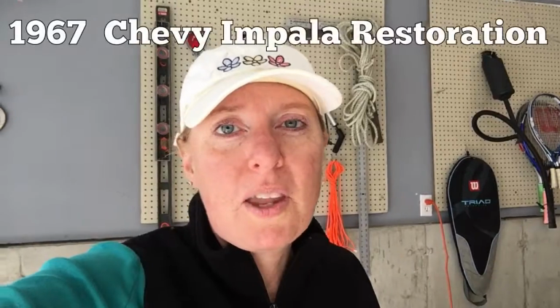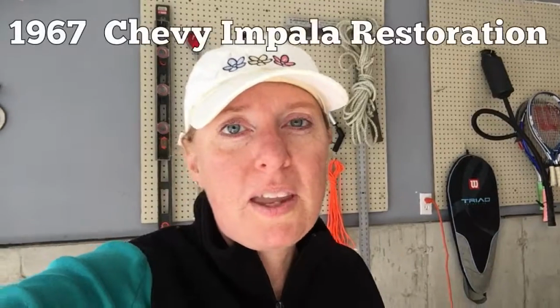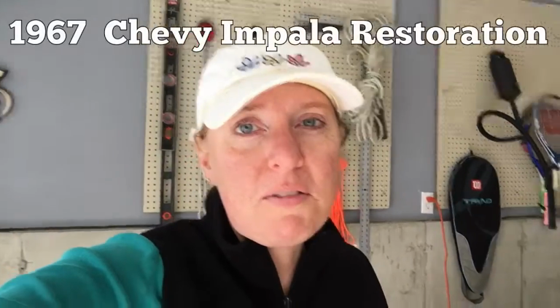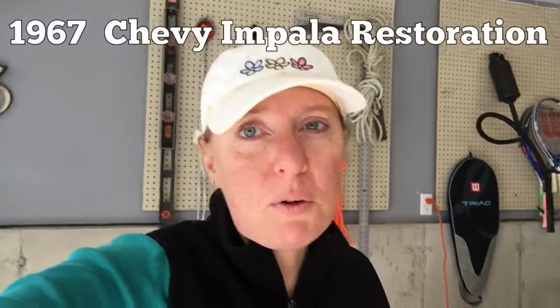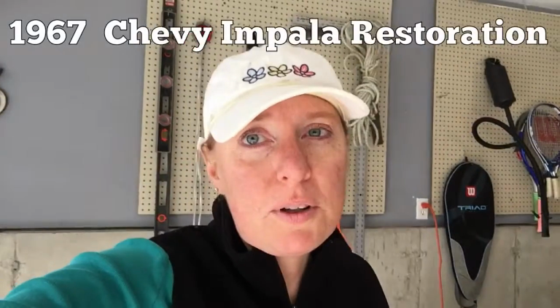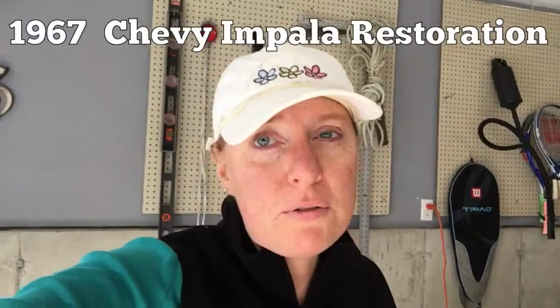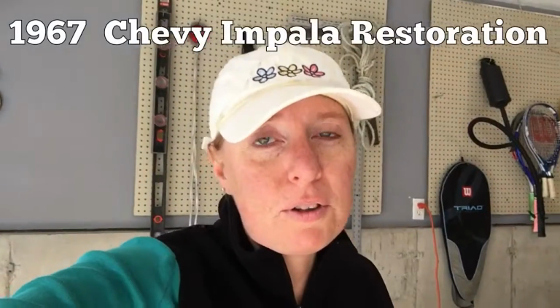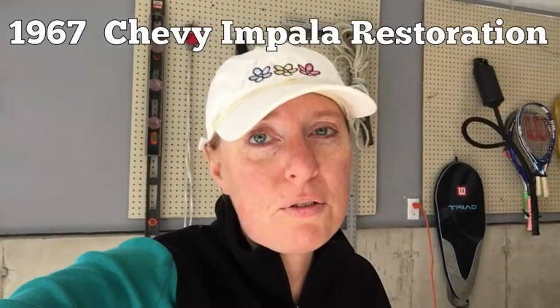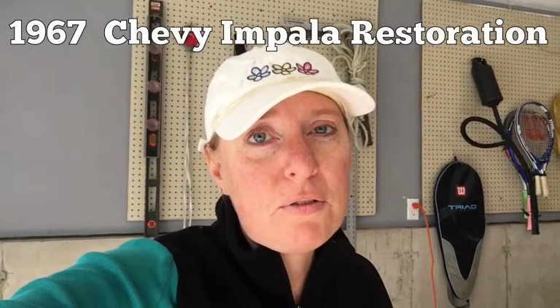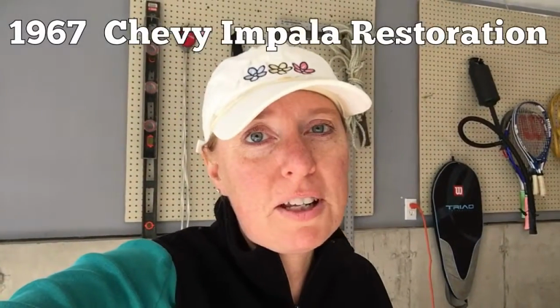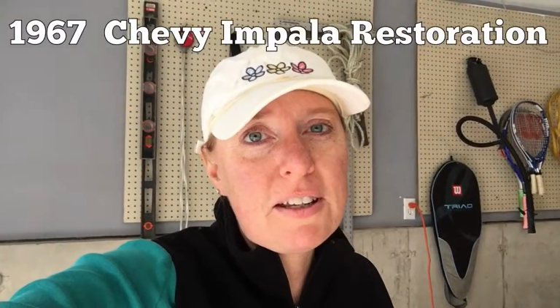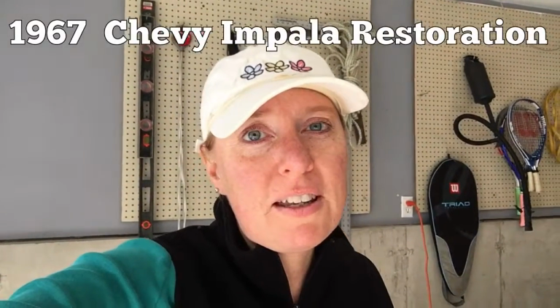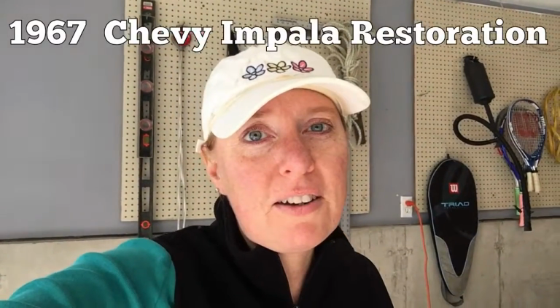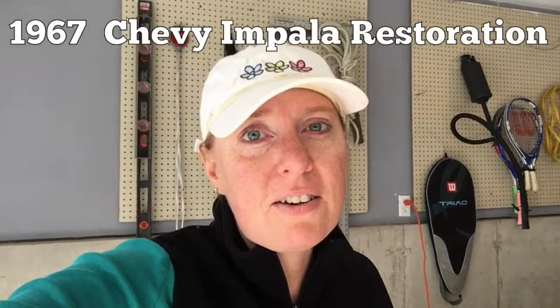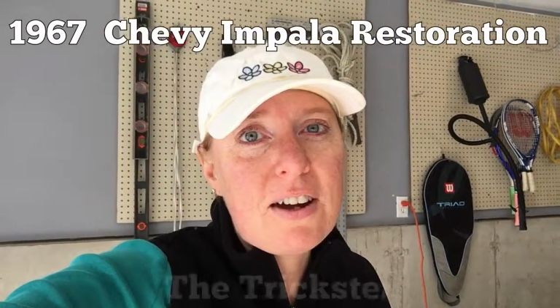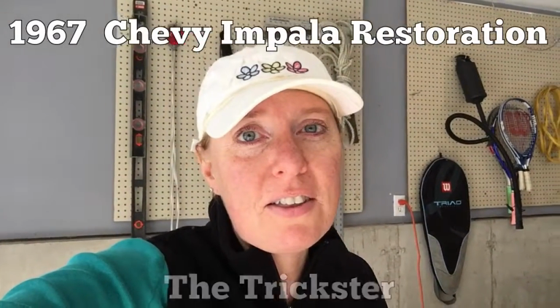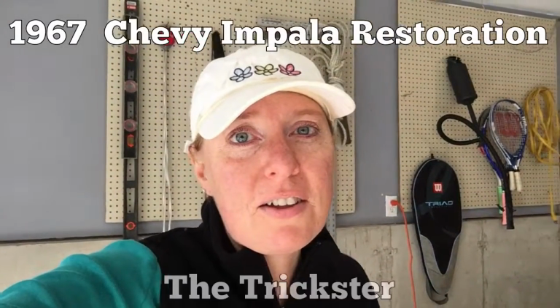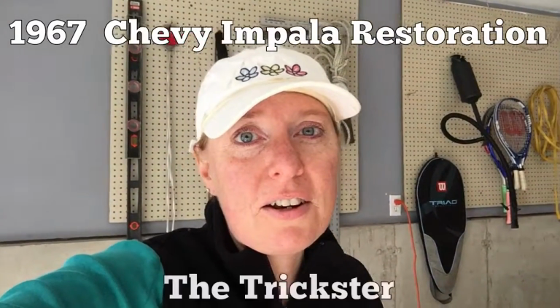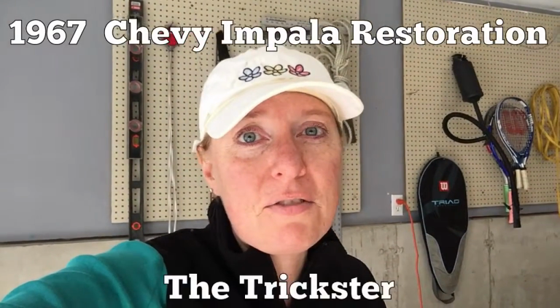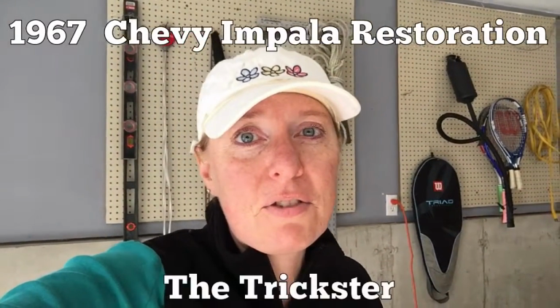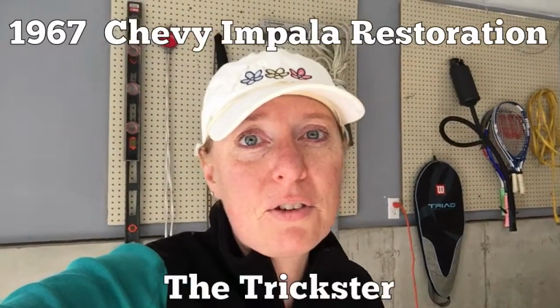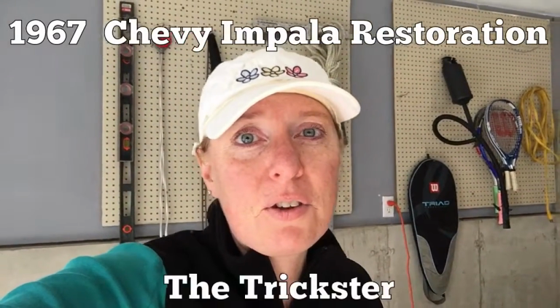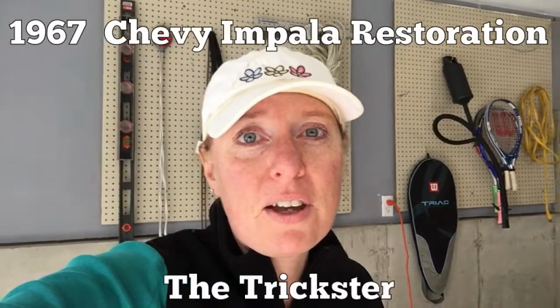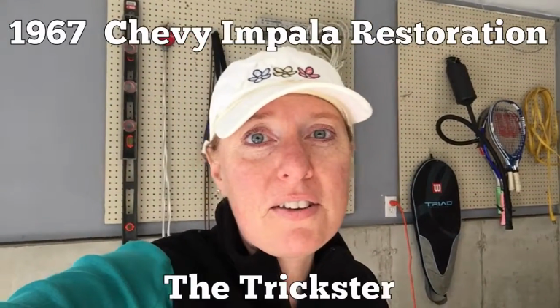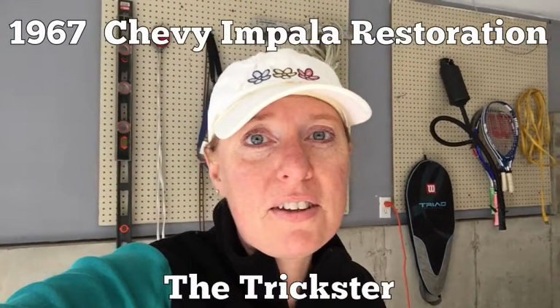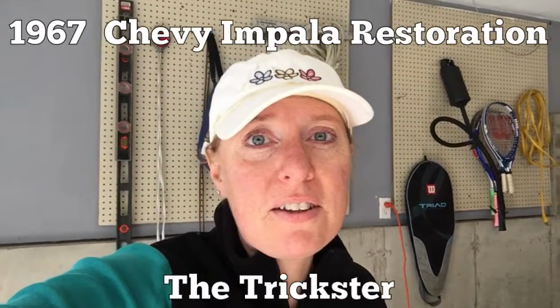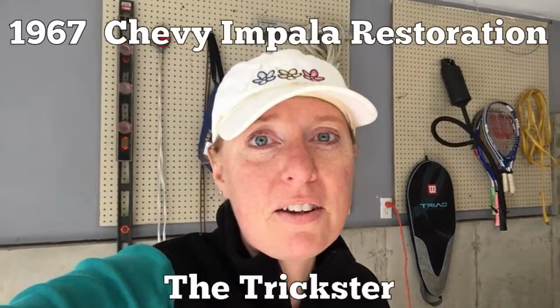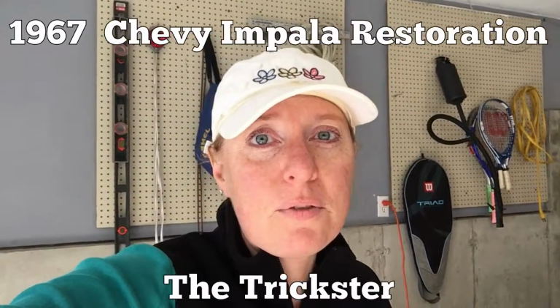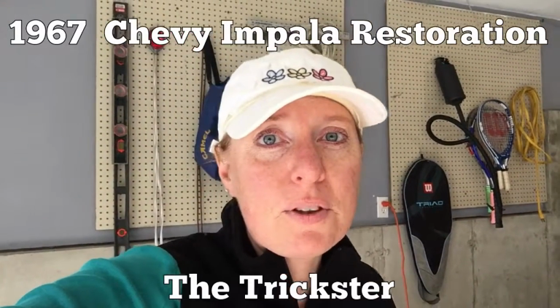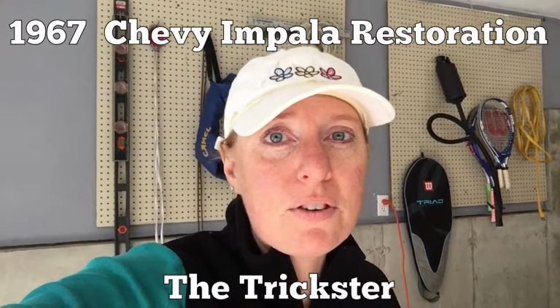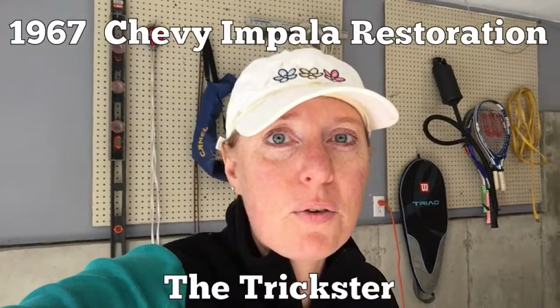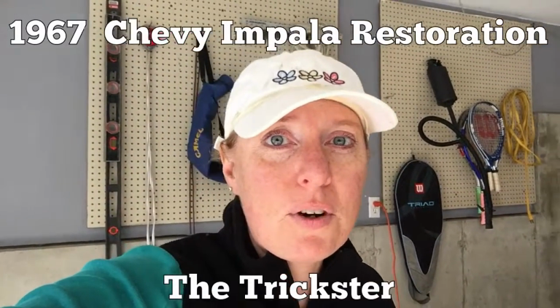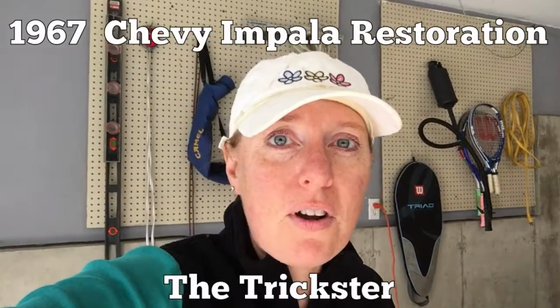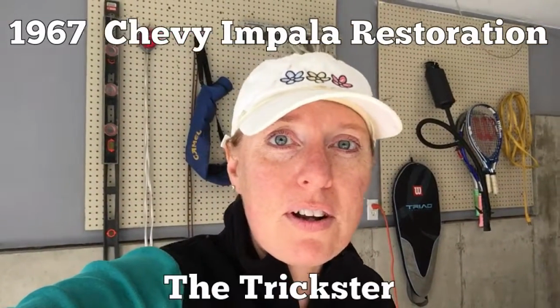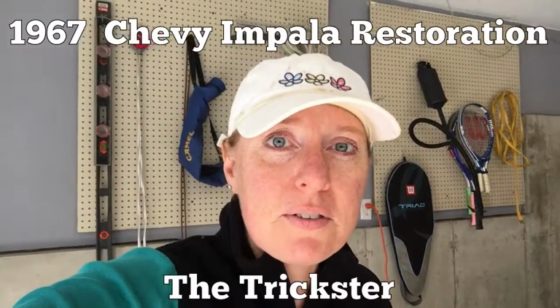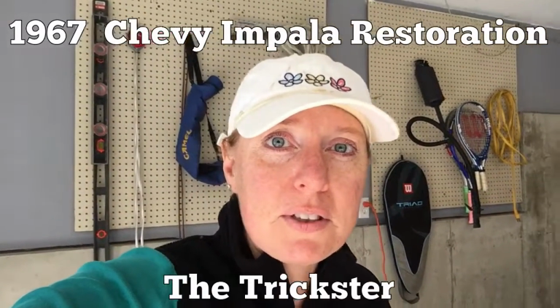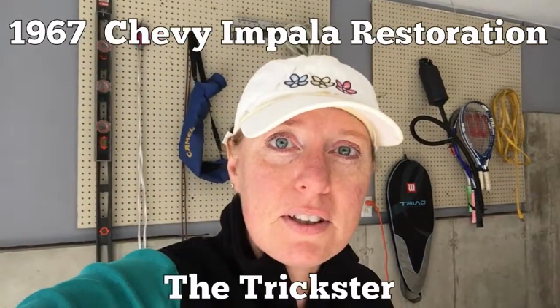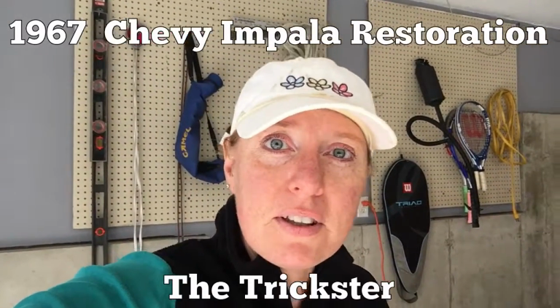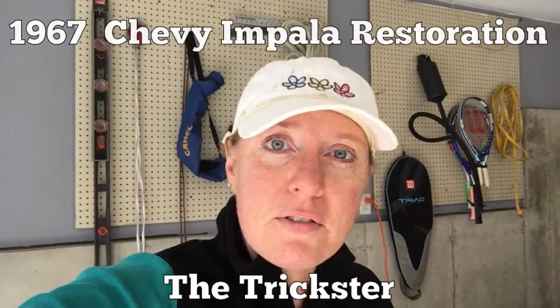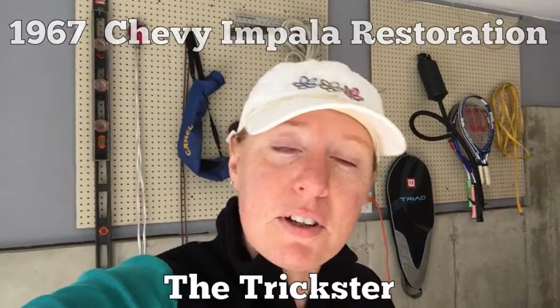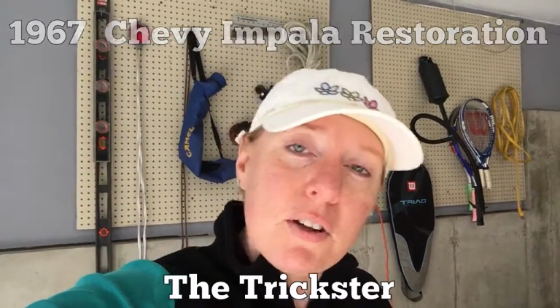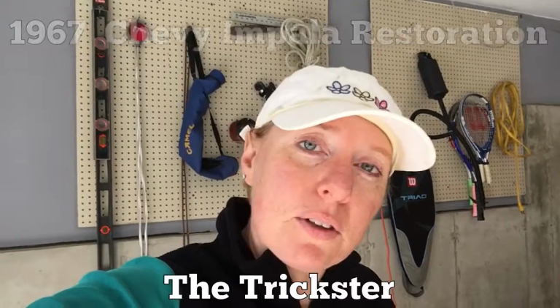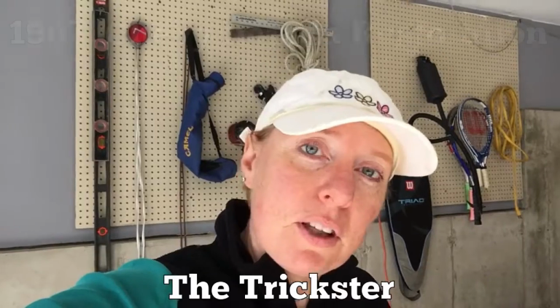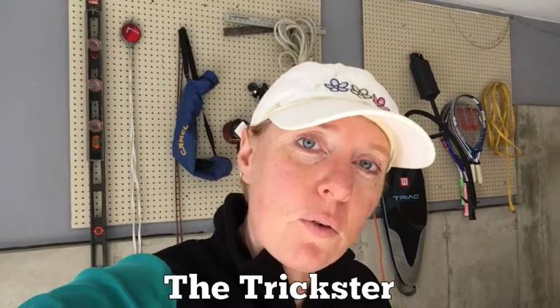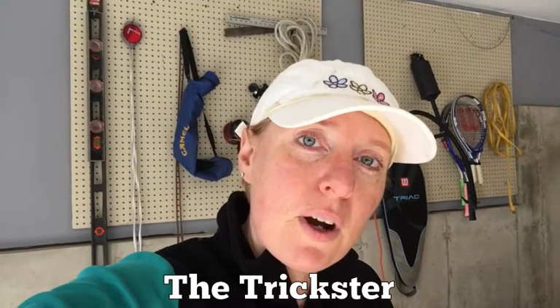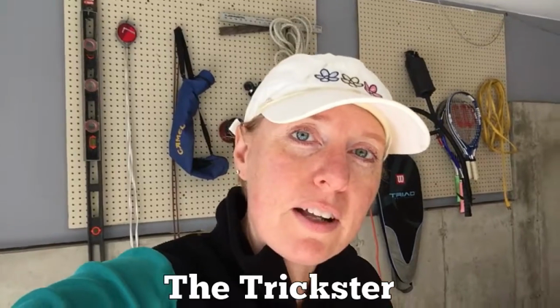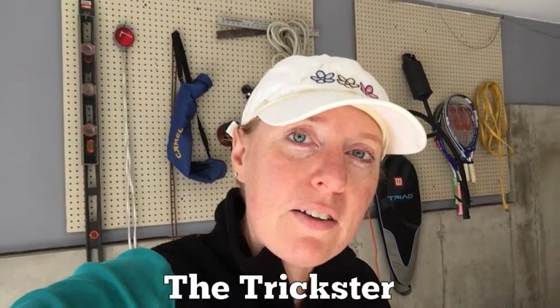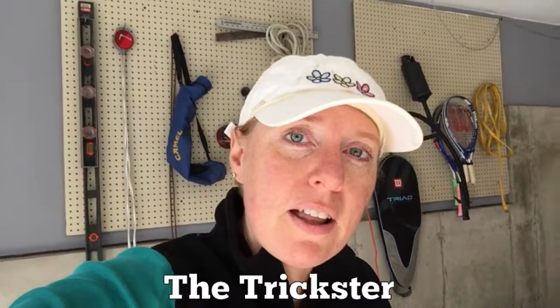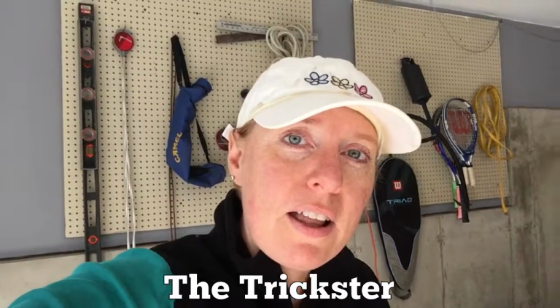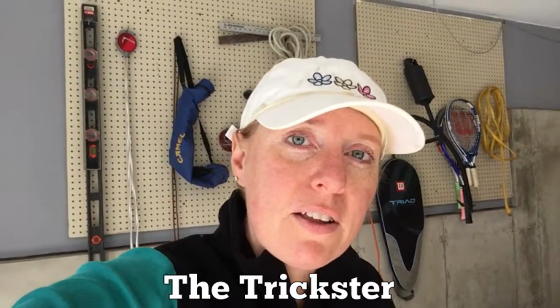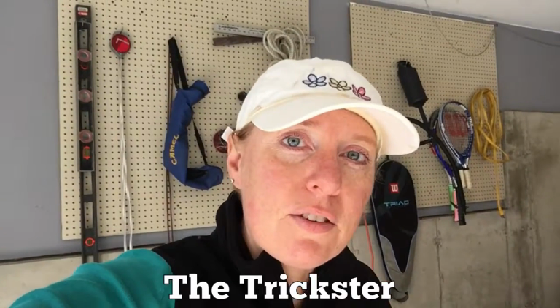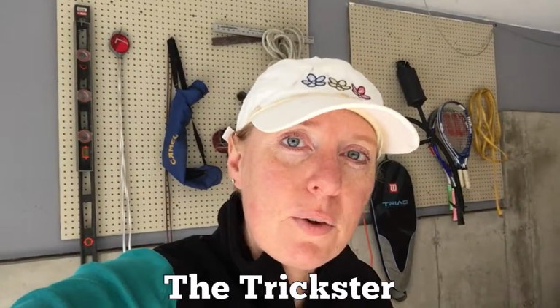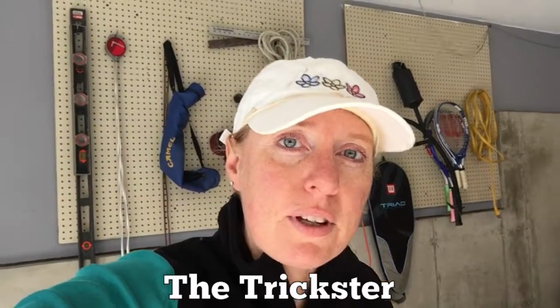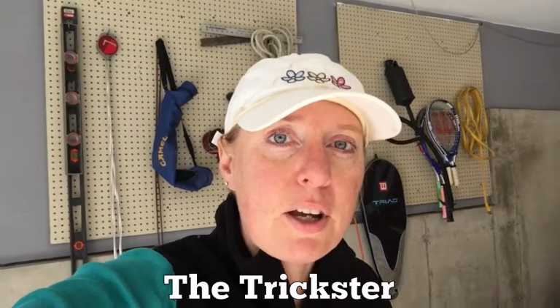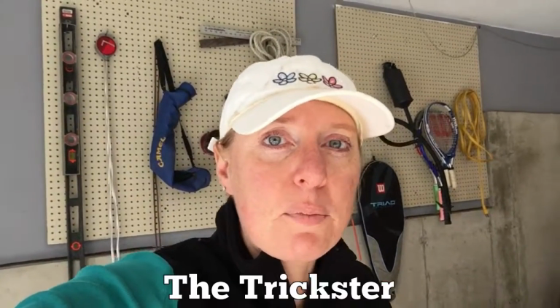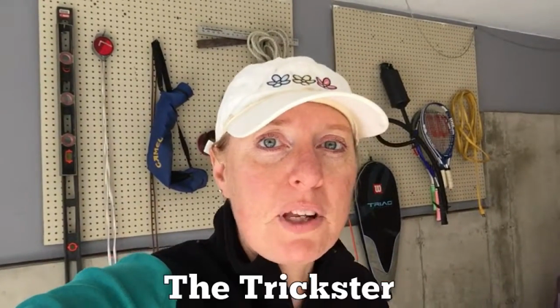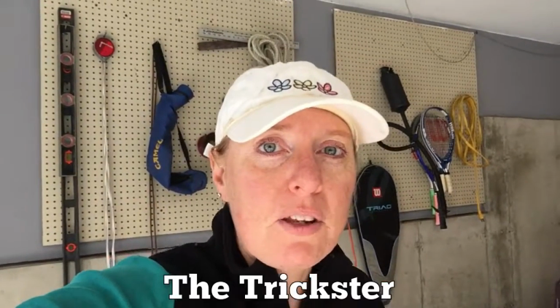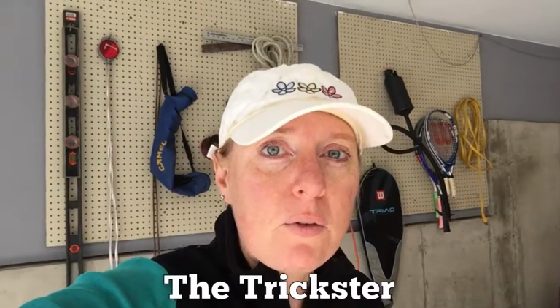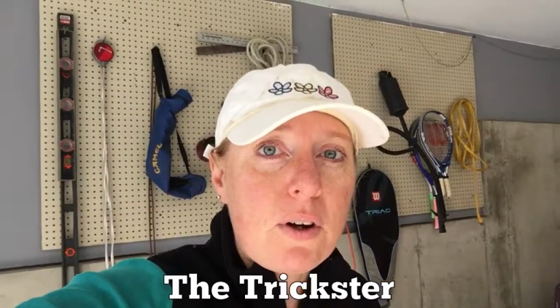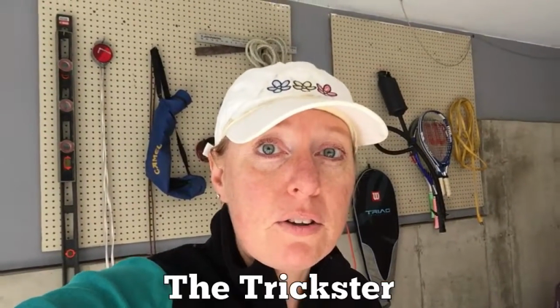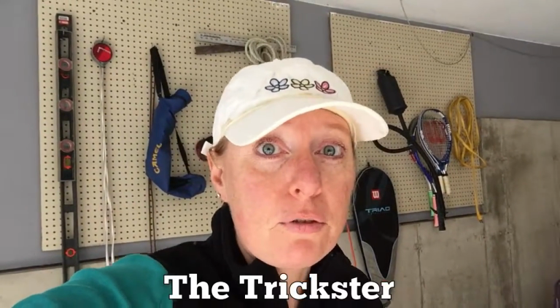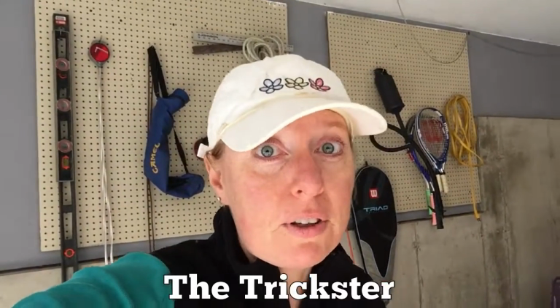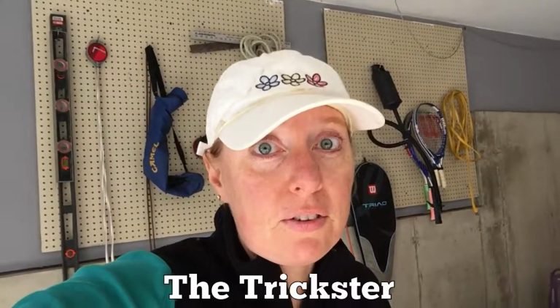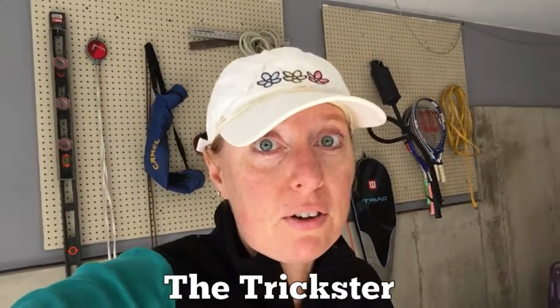Hey everyone, Trickster Randy here. I thought I'd fill you guys in on what's going on. I haven't done a video in a little while, so I wanted to update you on the Trickster.